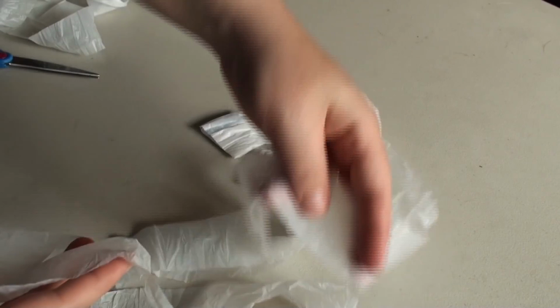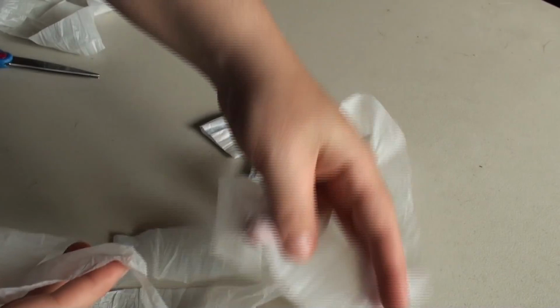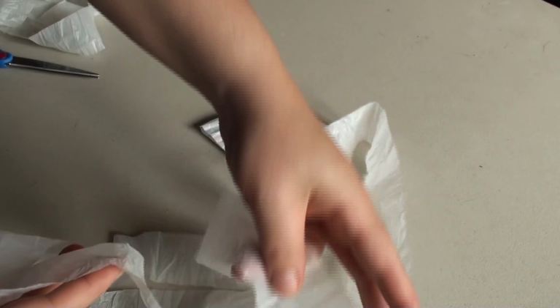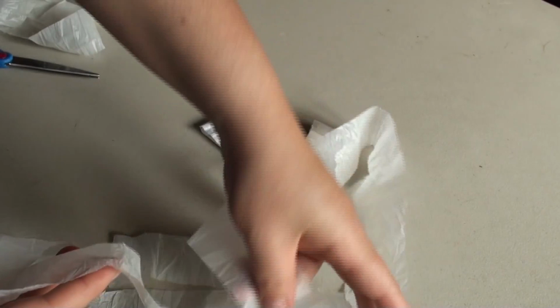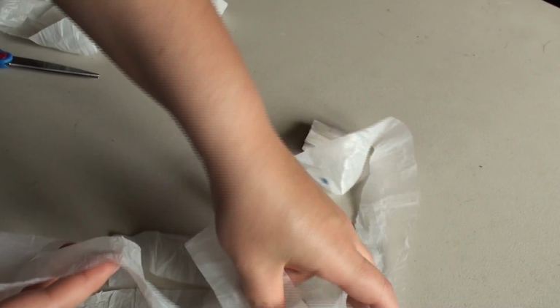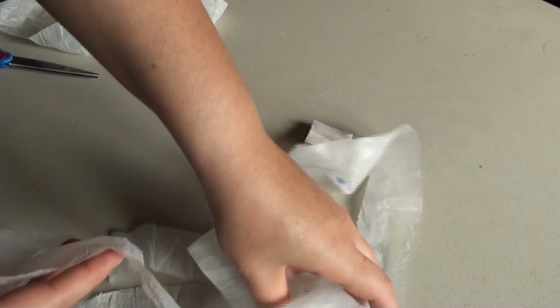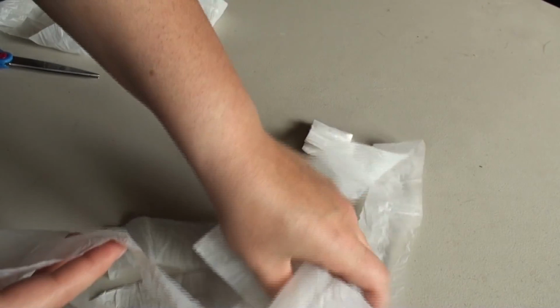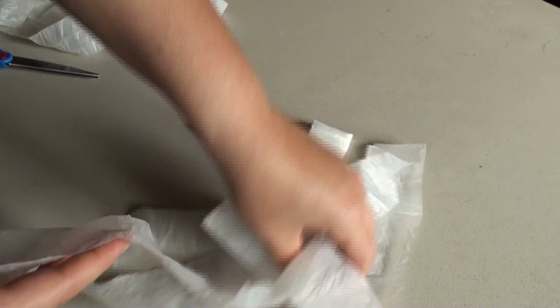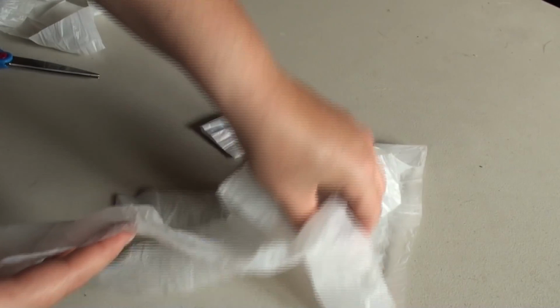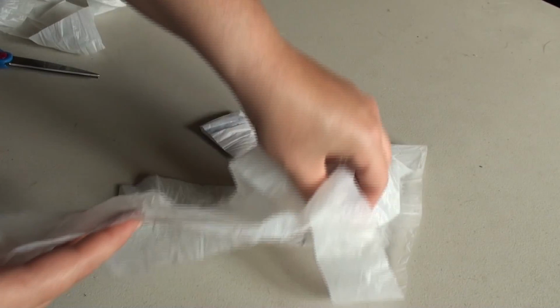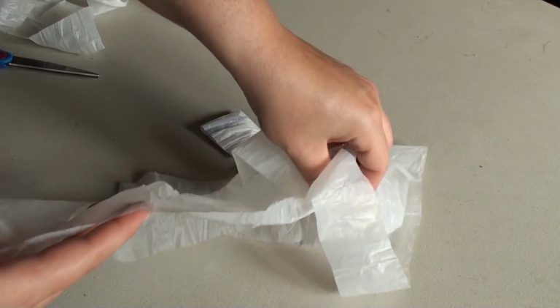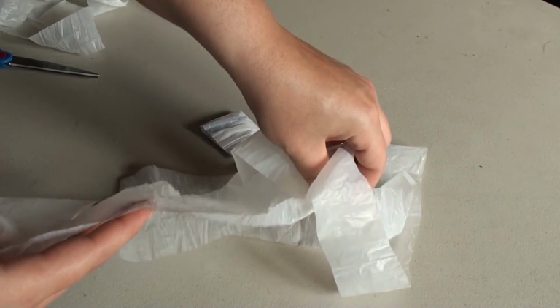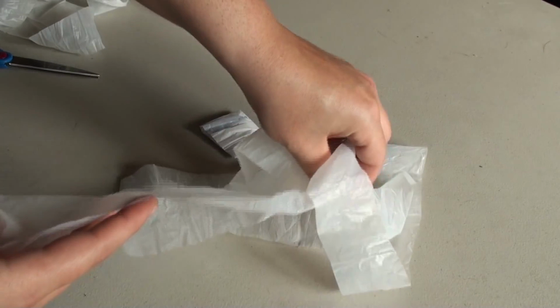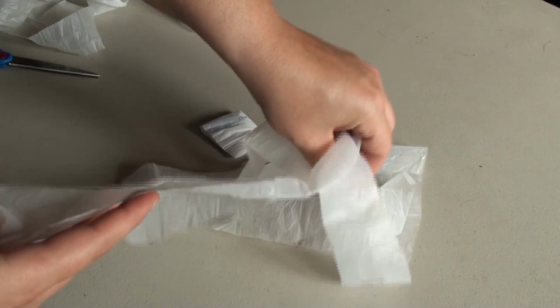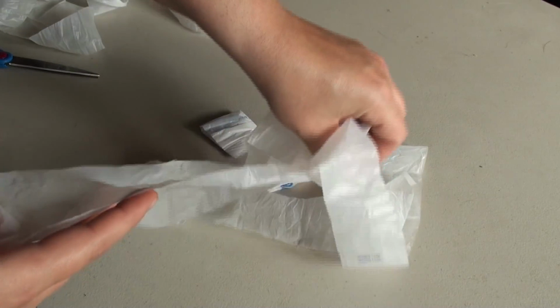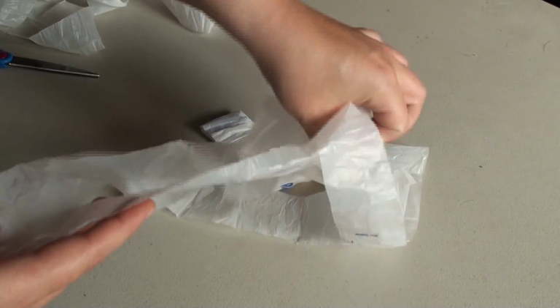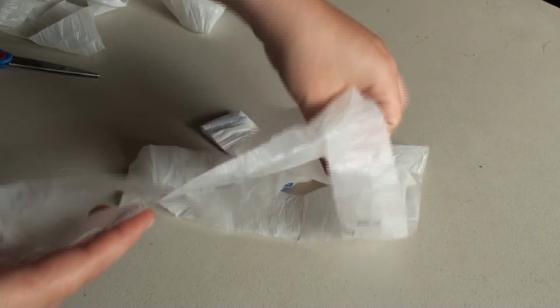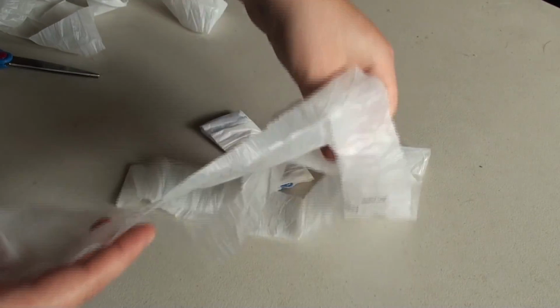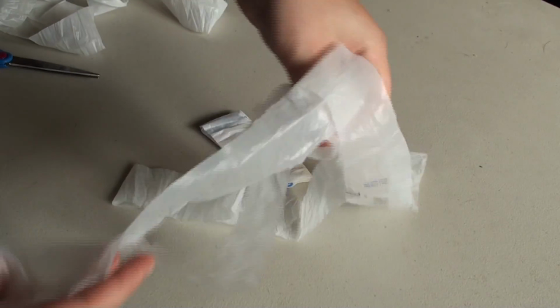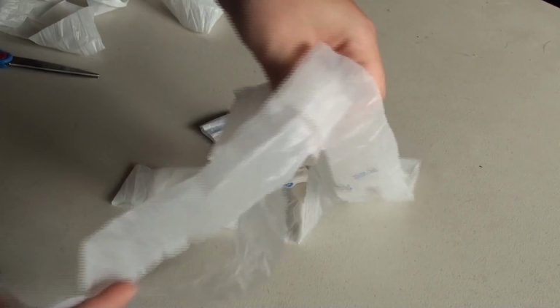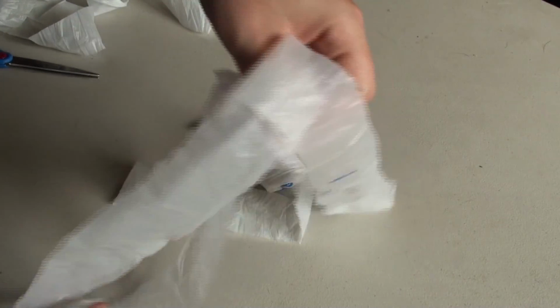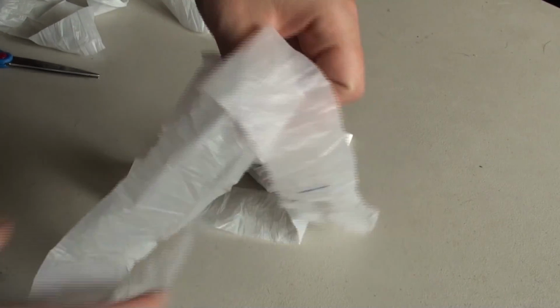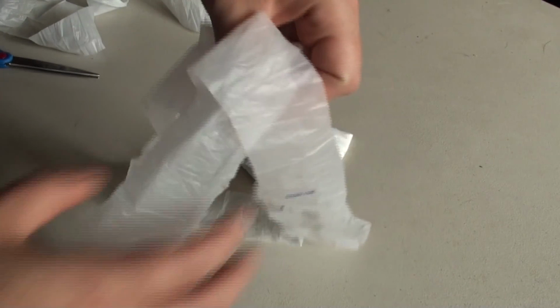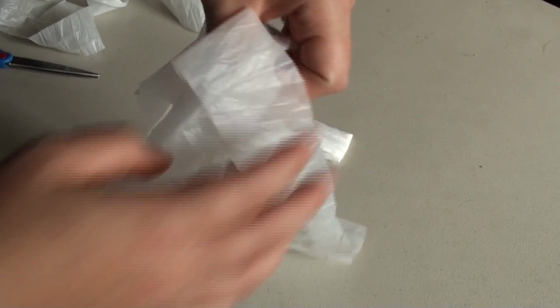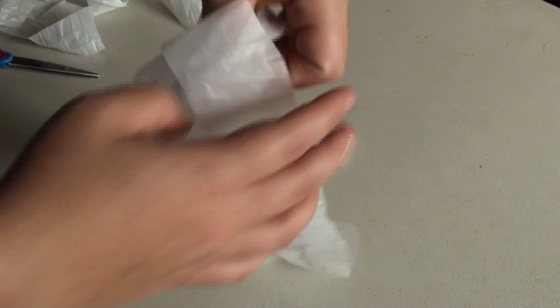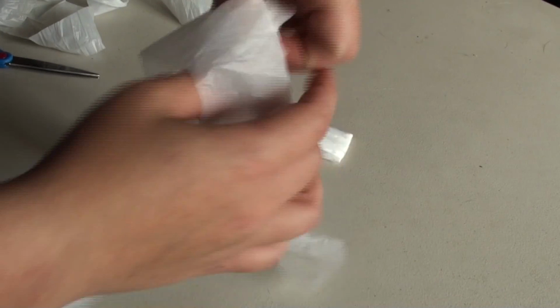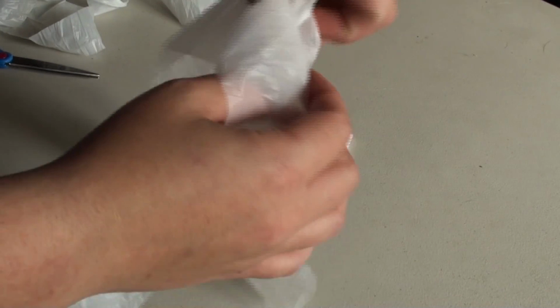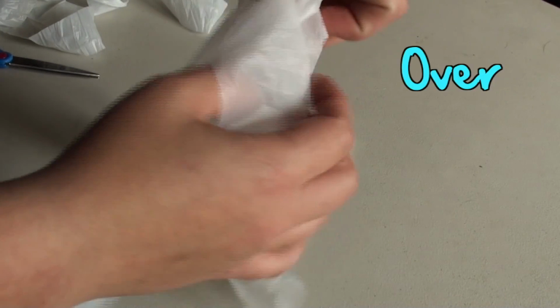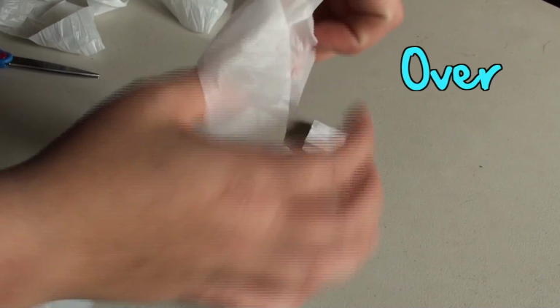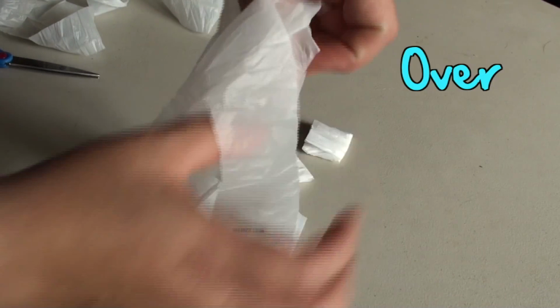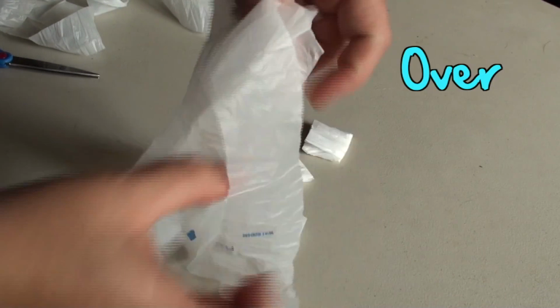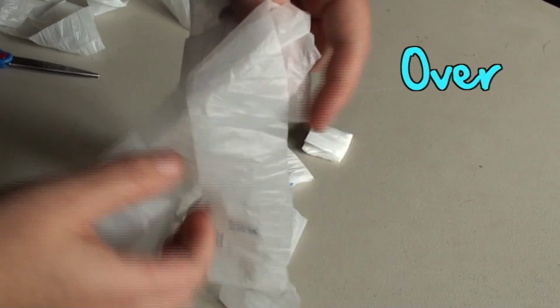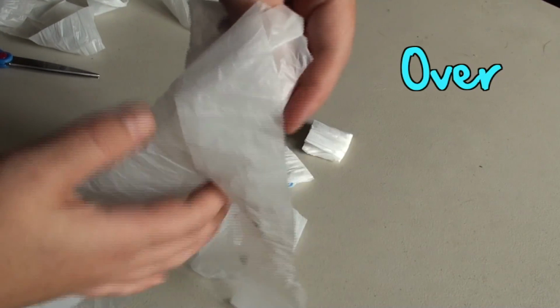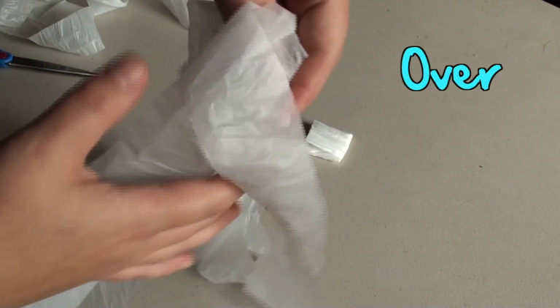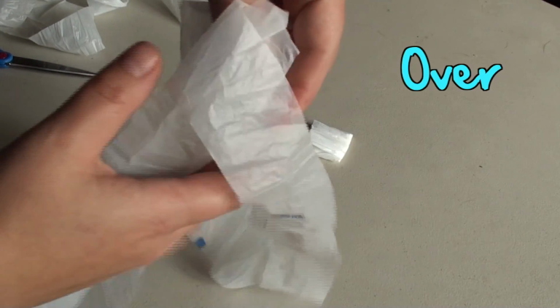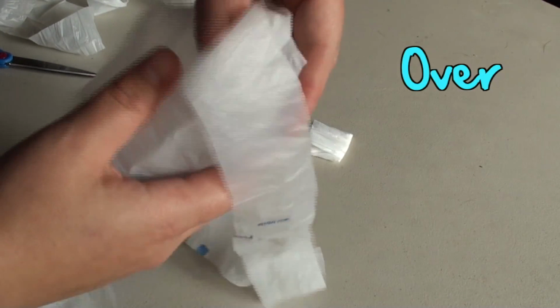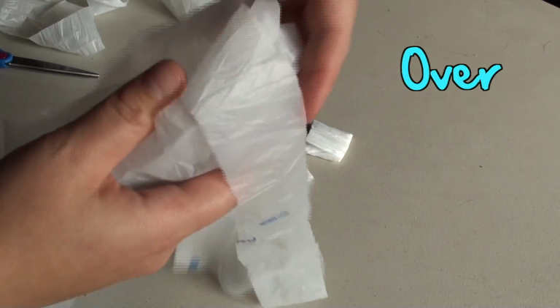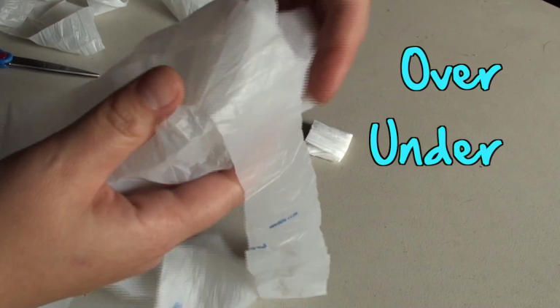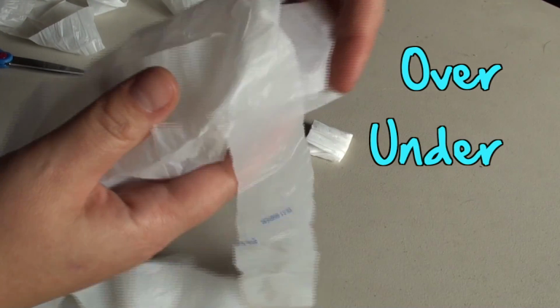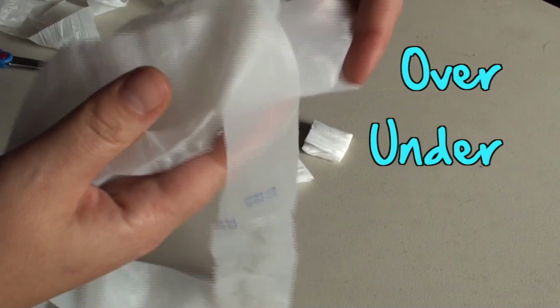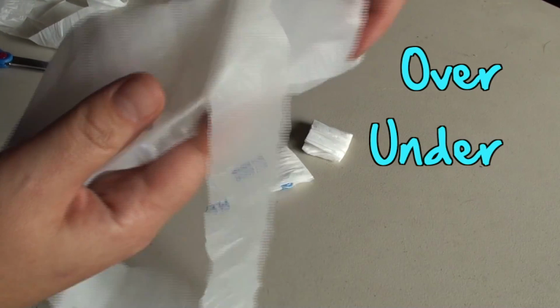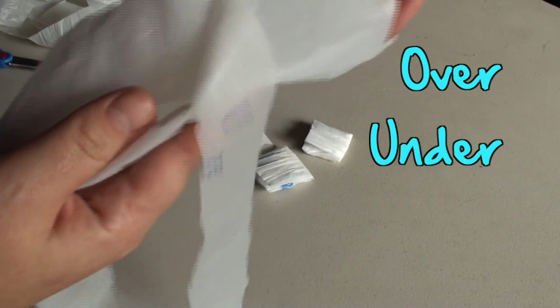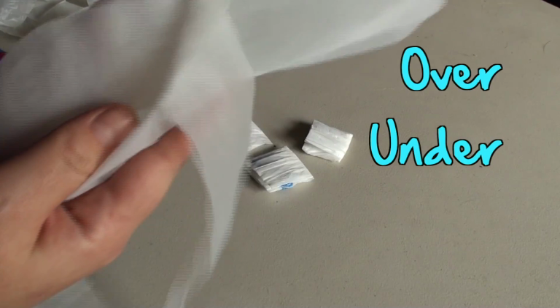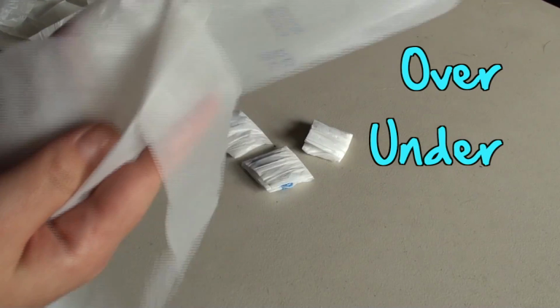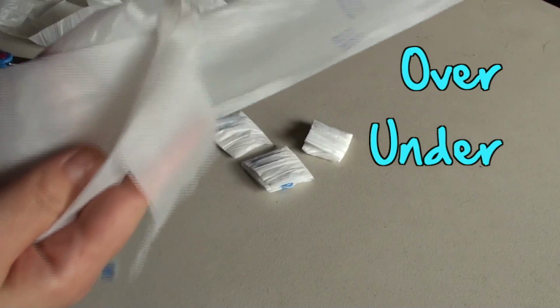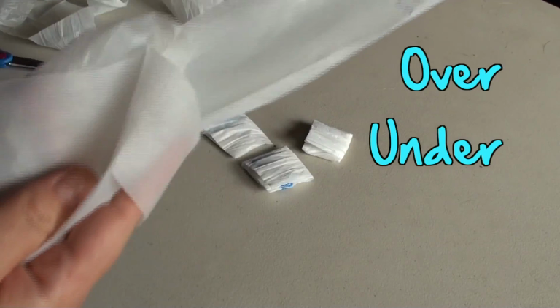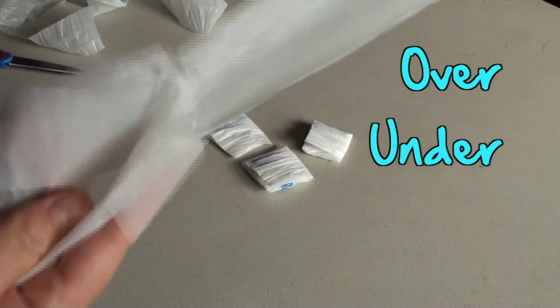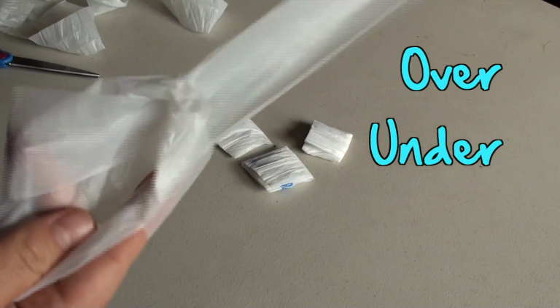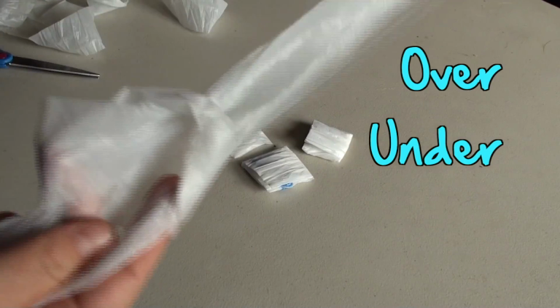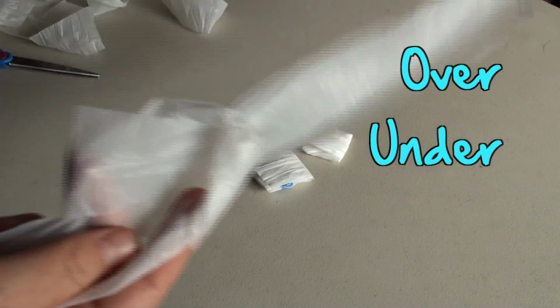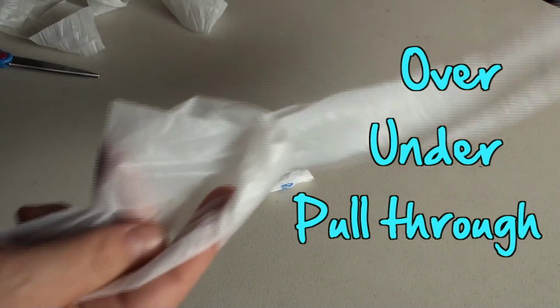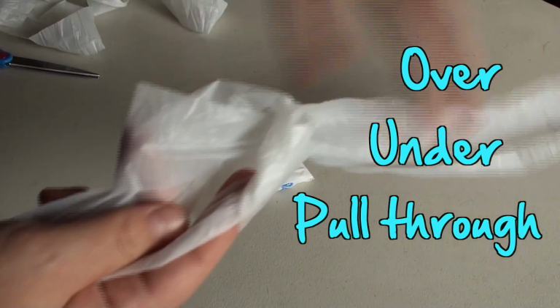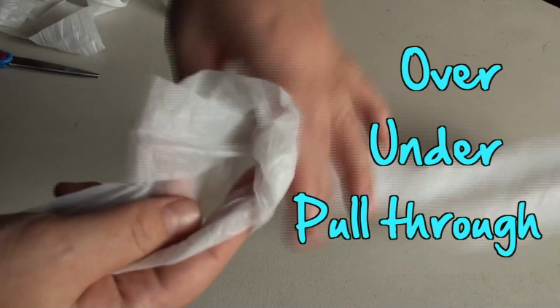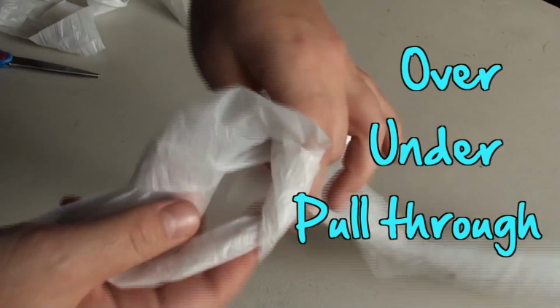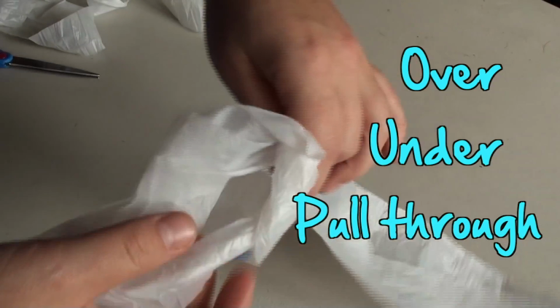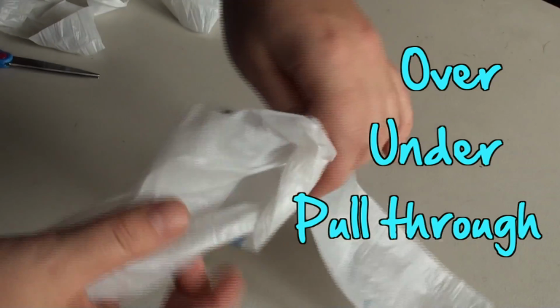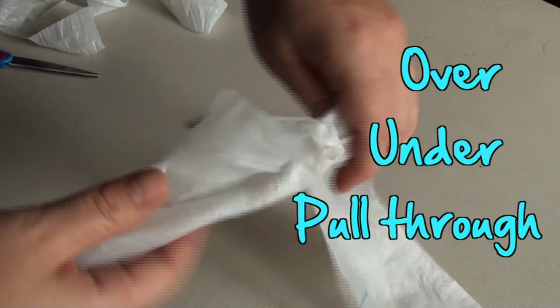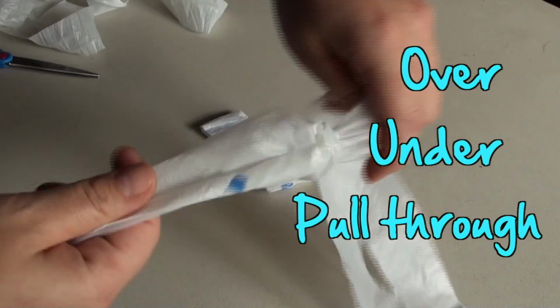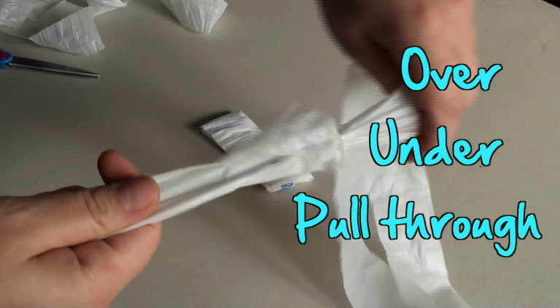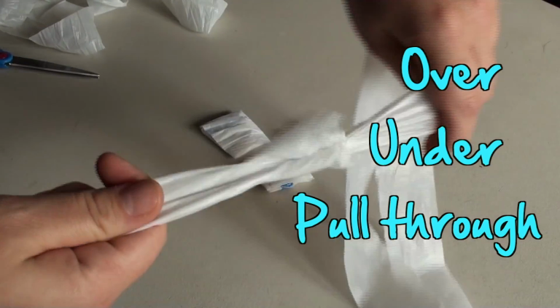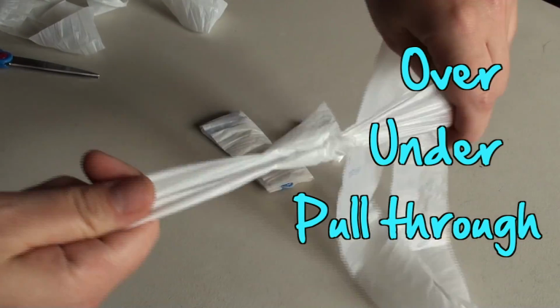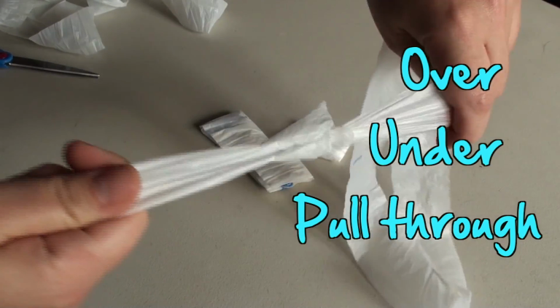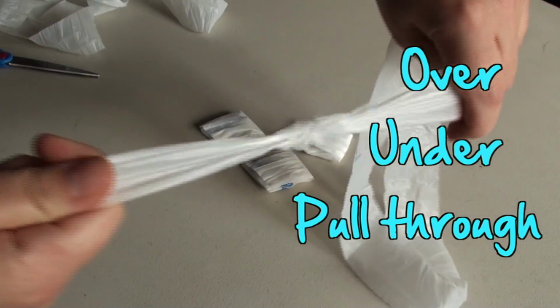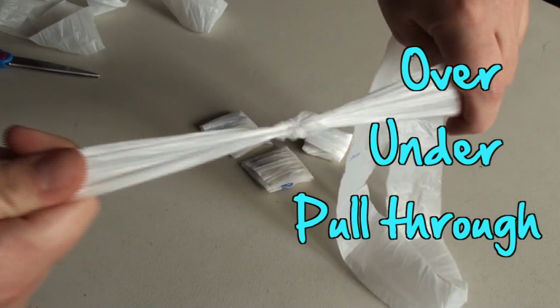Take 2 strips, over and under, then pull into a knot.